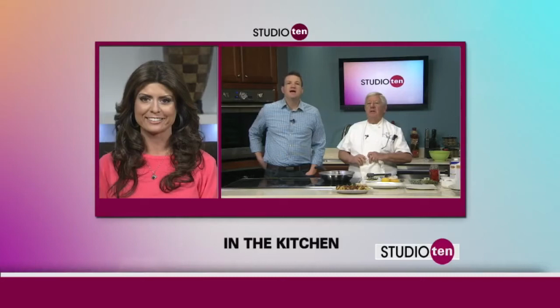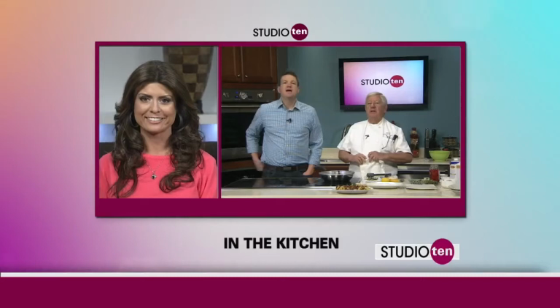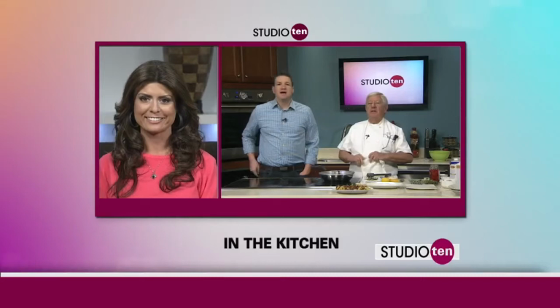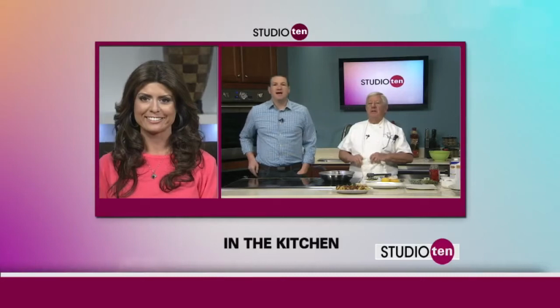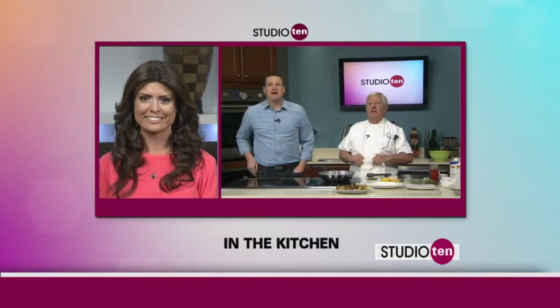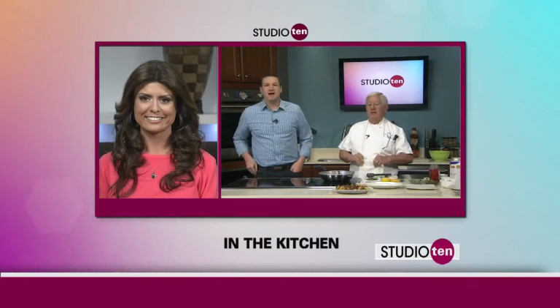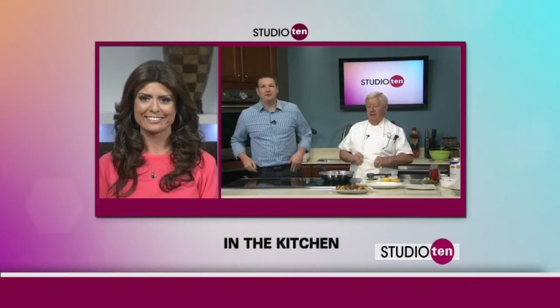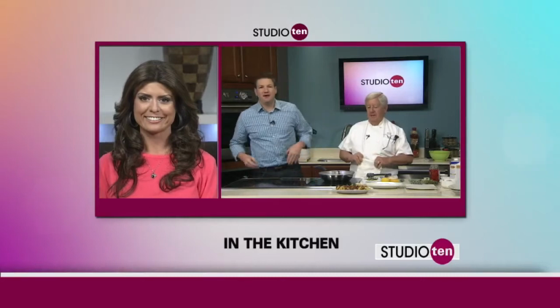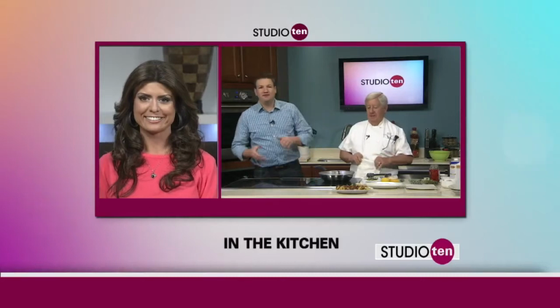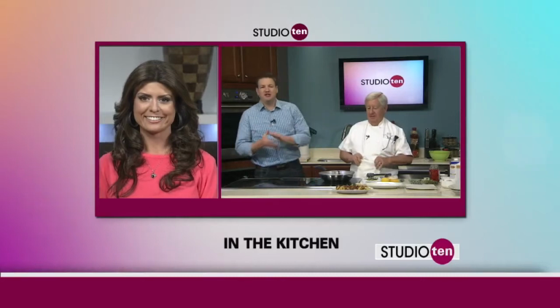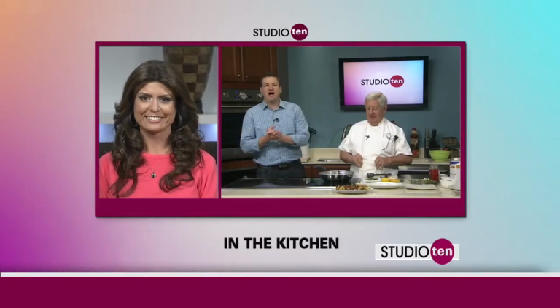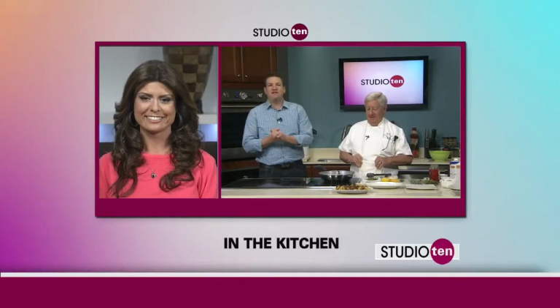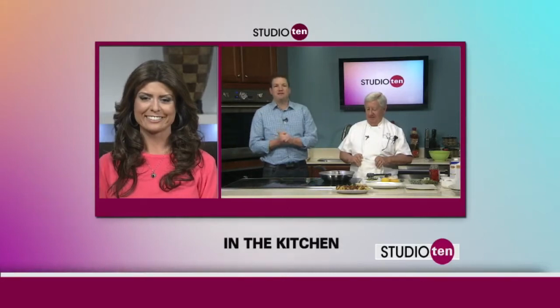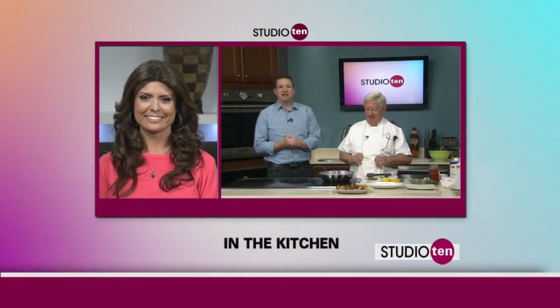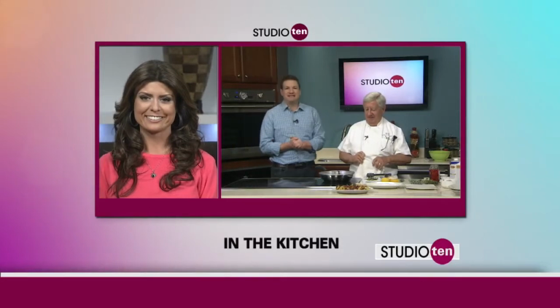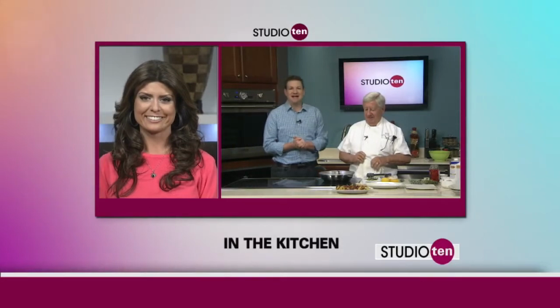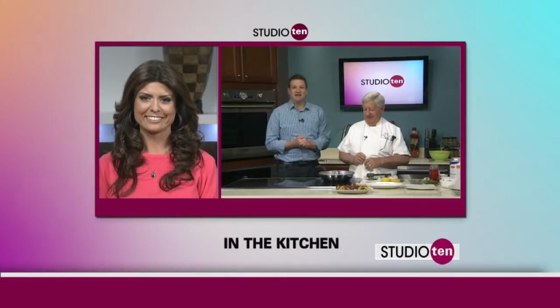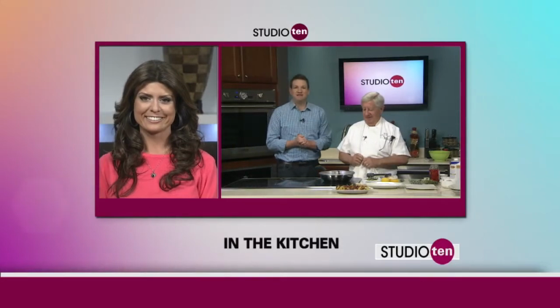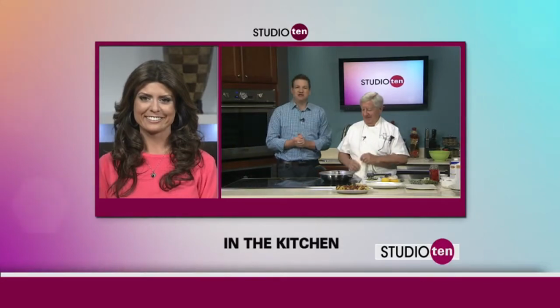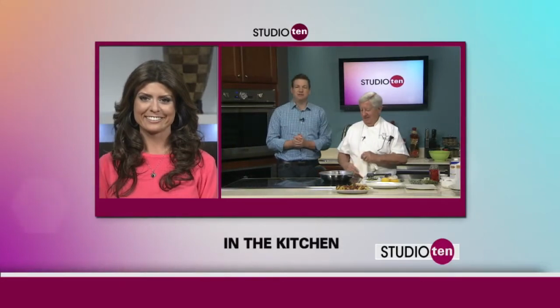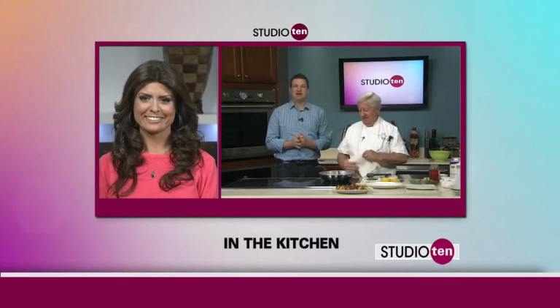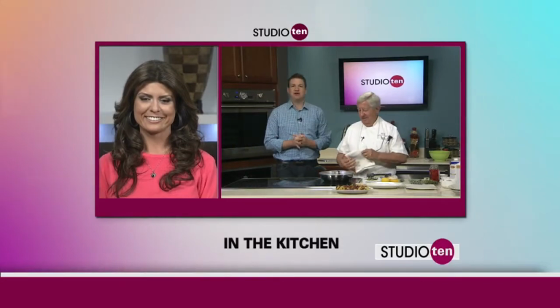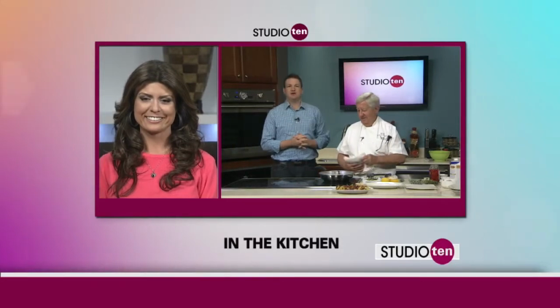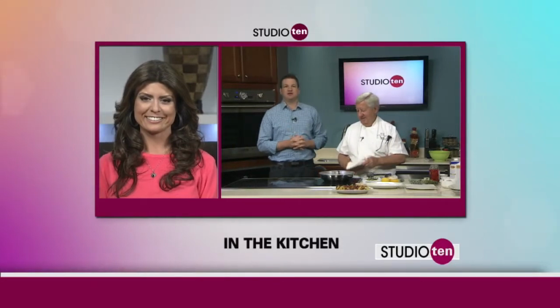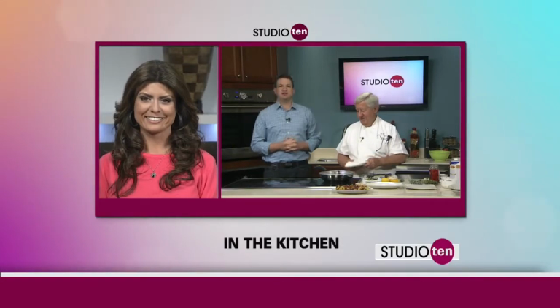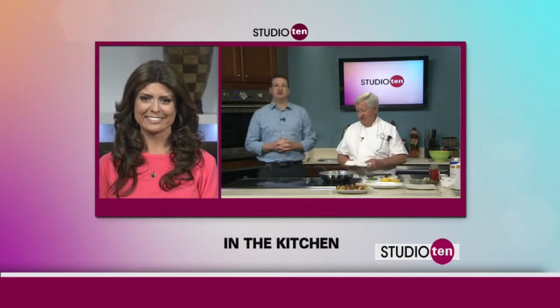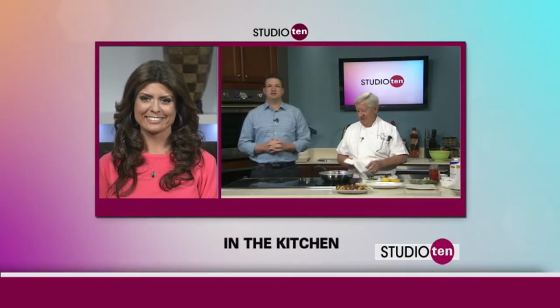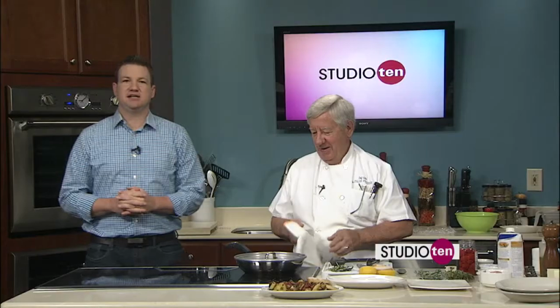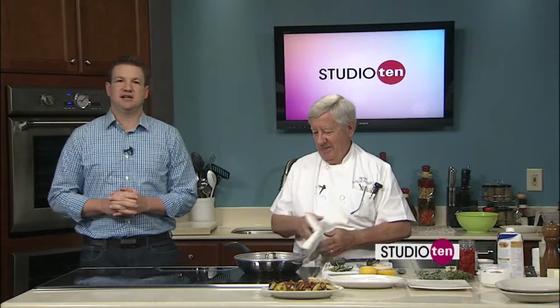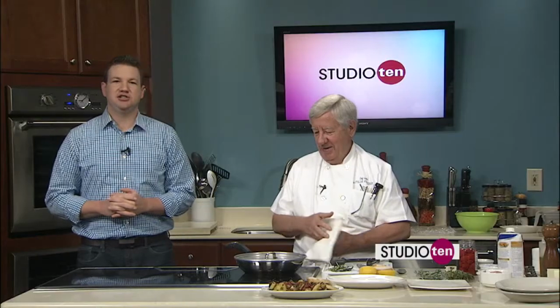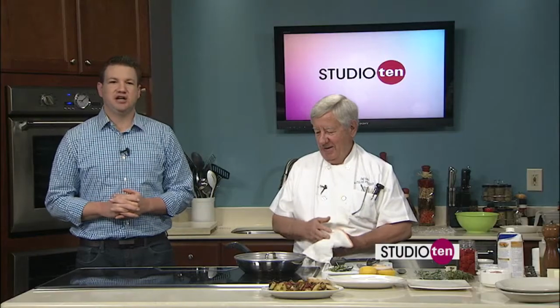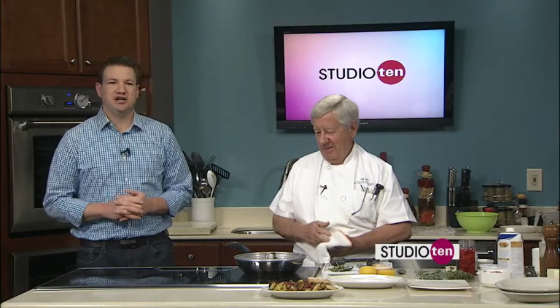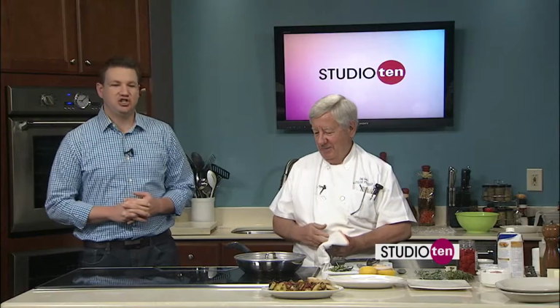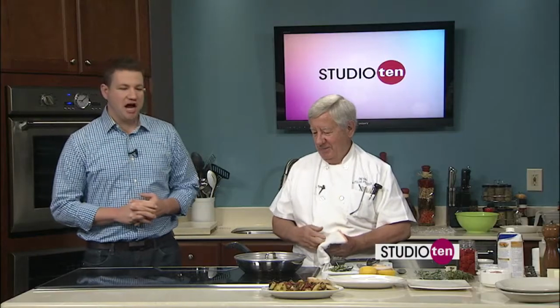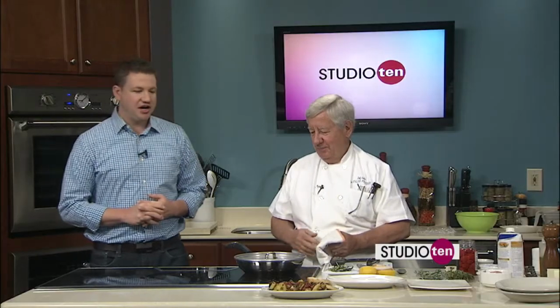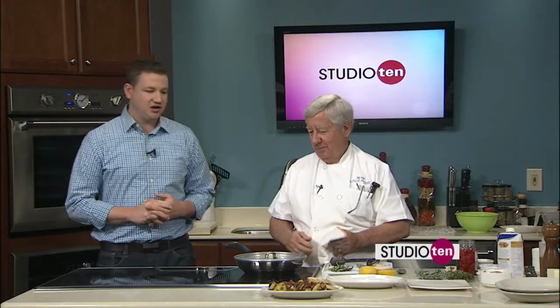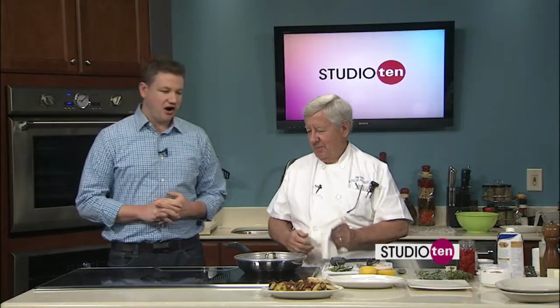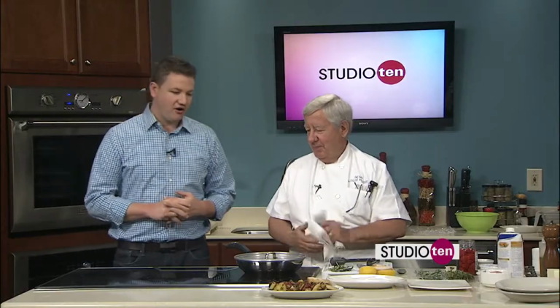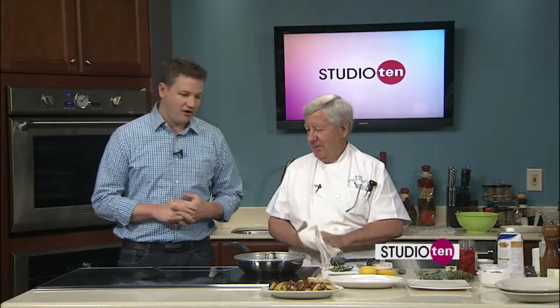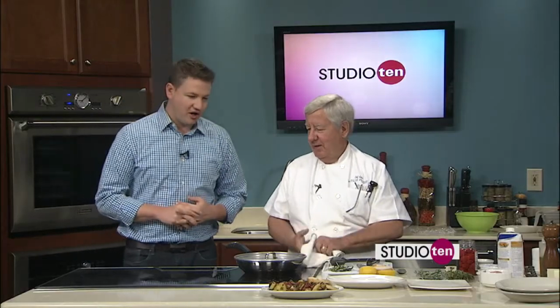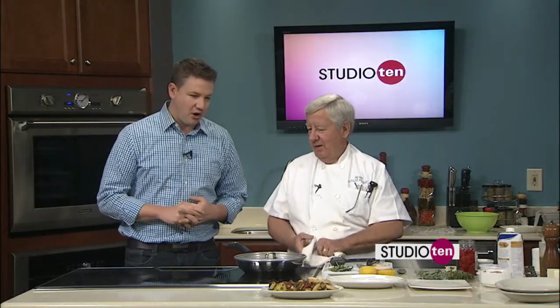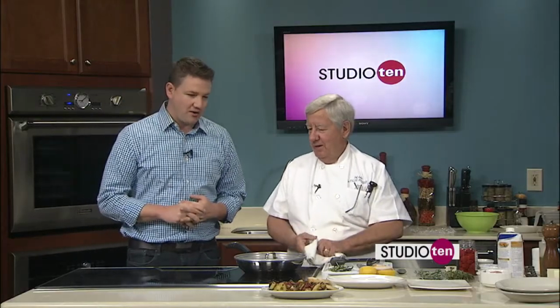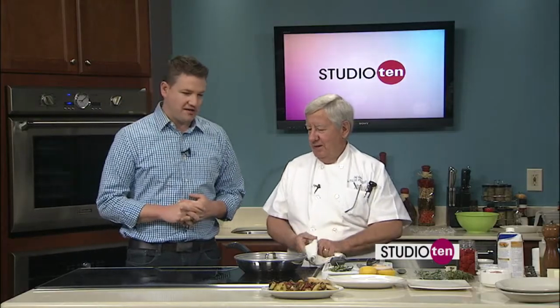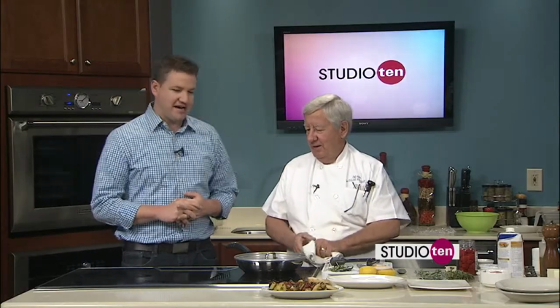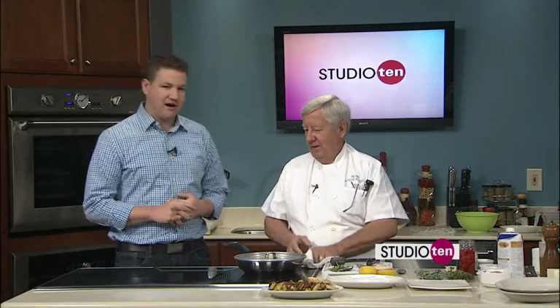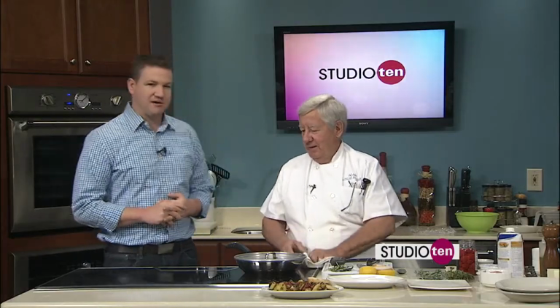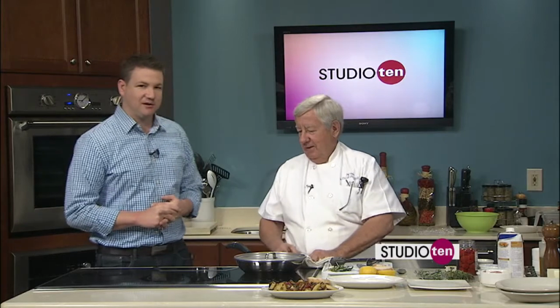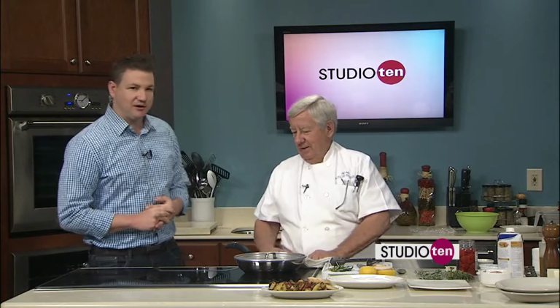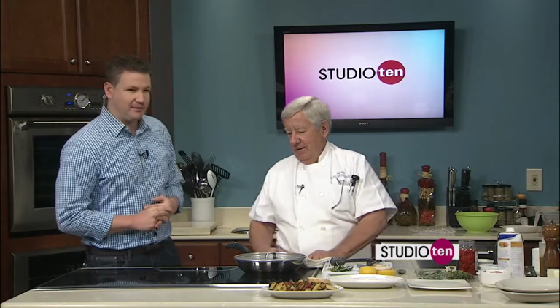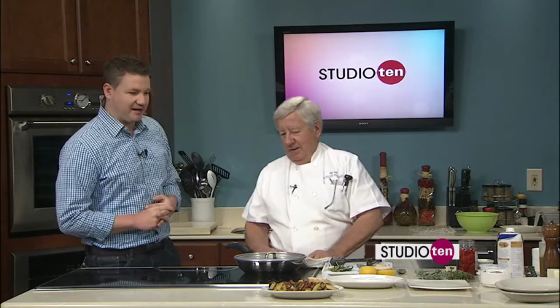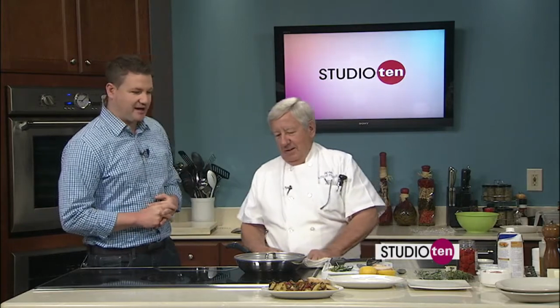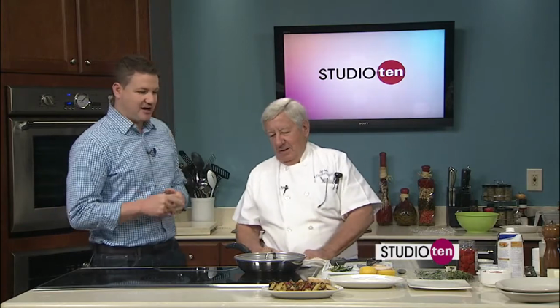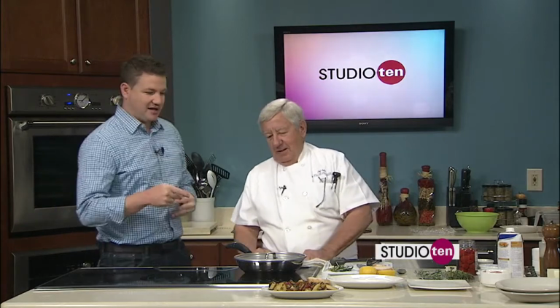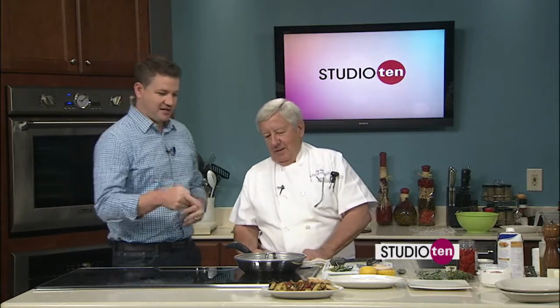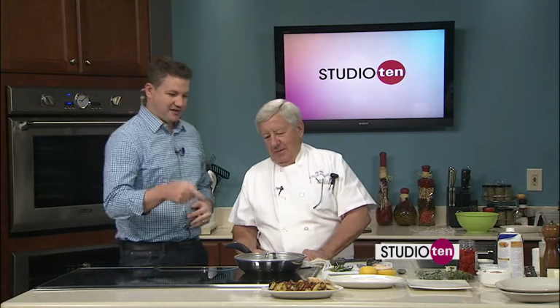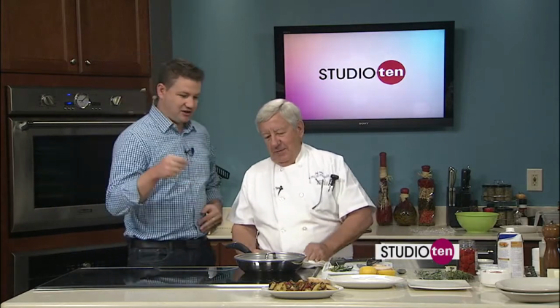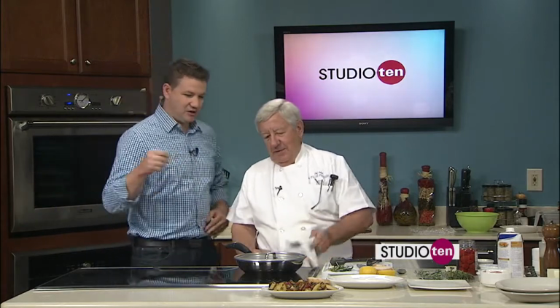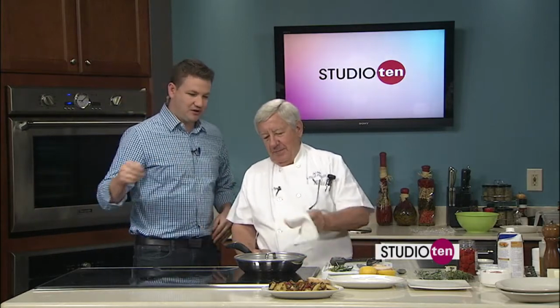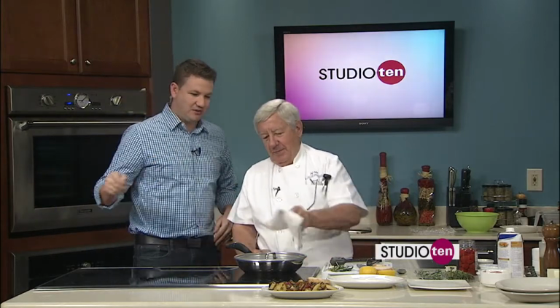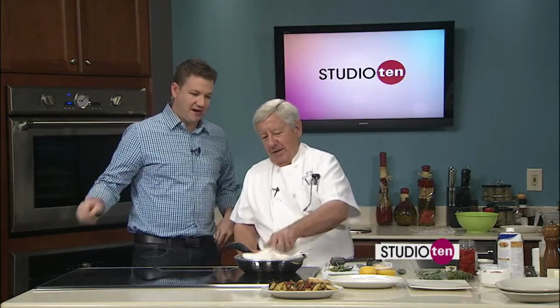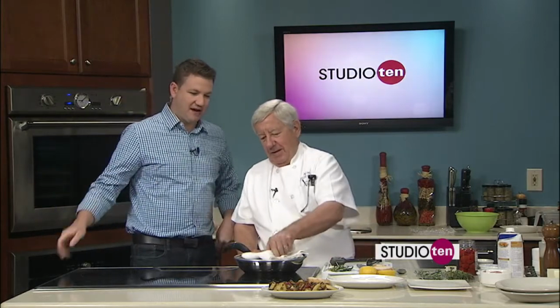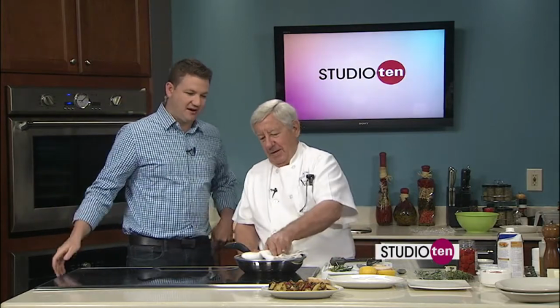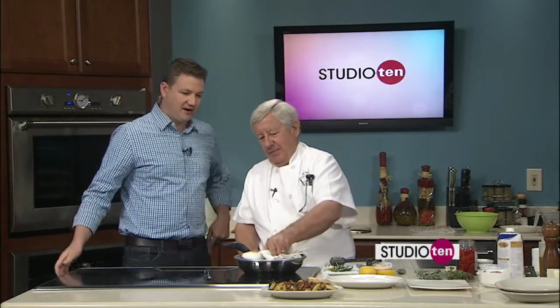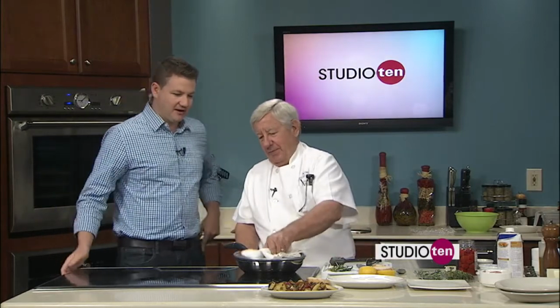Hey, we have John from the Italian Fisherman here in our Studio 10 kitchen, and John, you're already going to town a little bit. Show us what we've got in here.